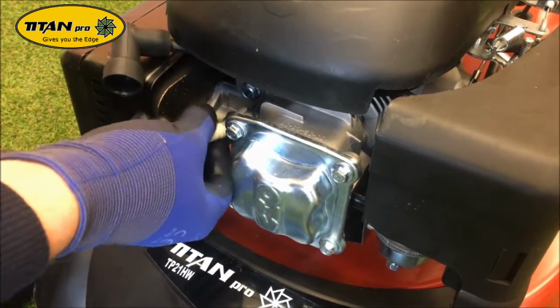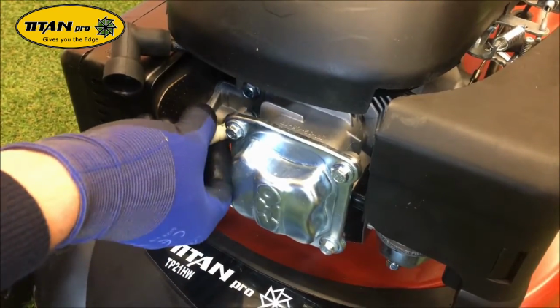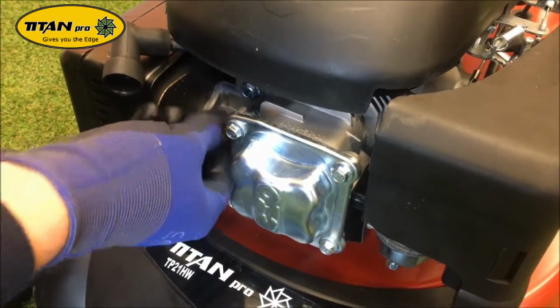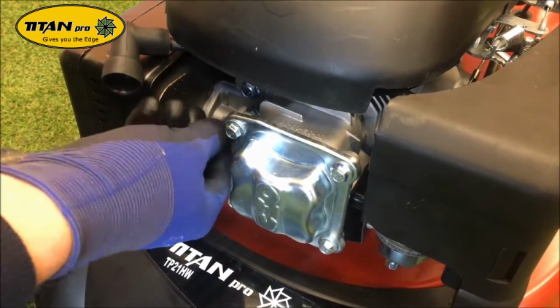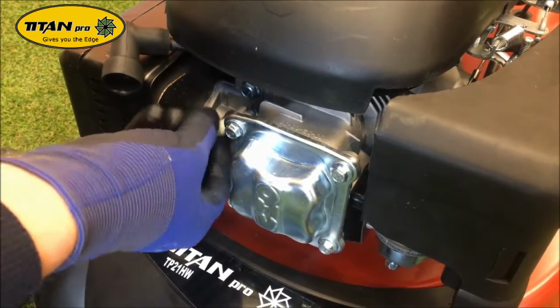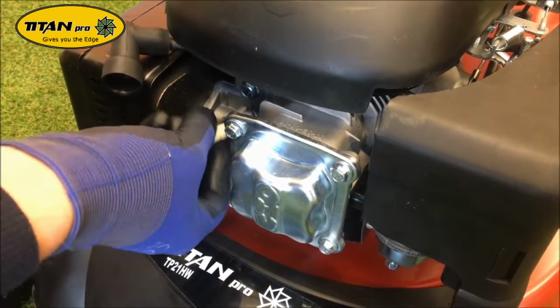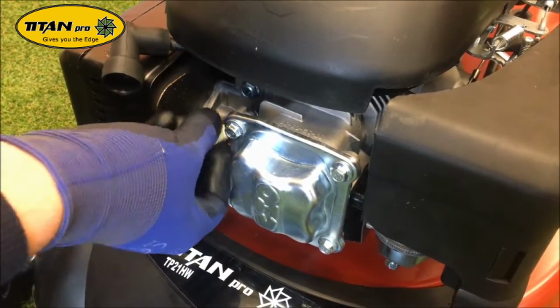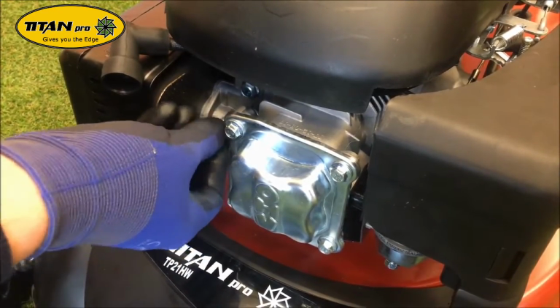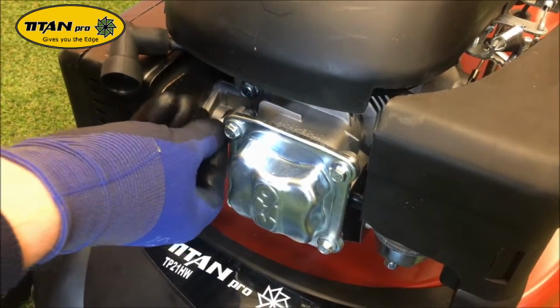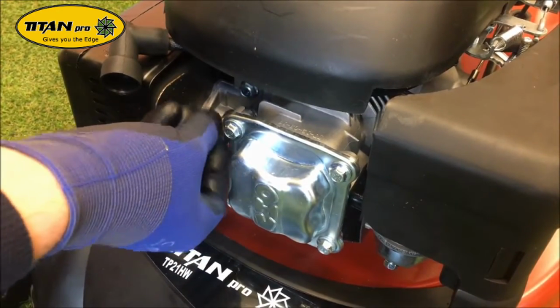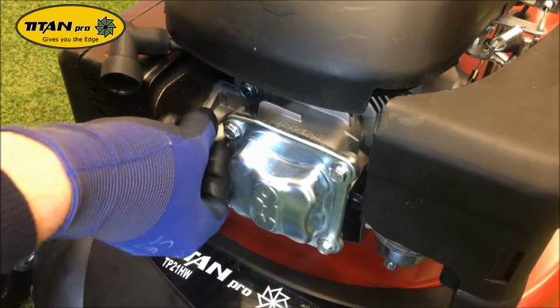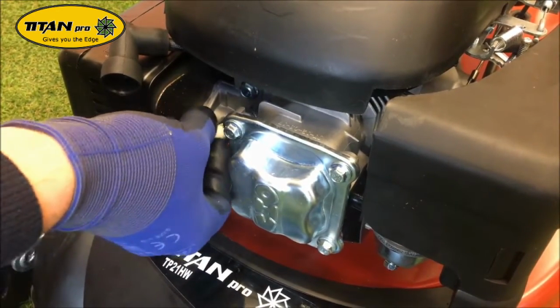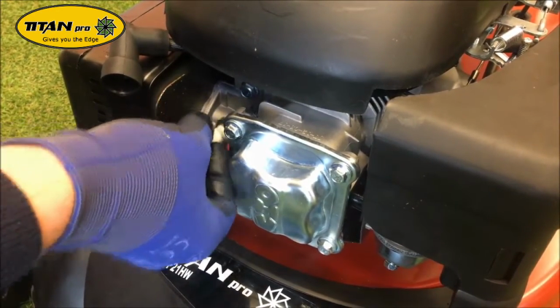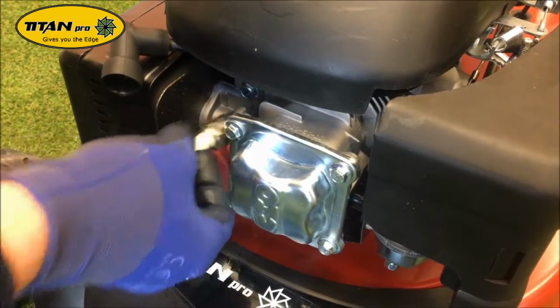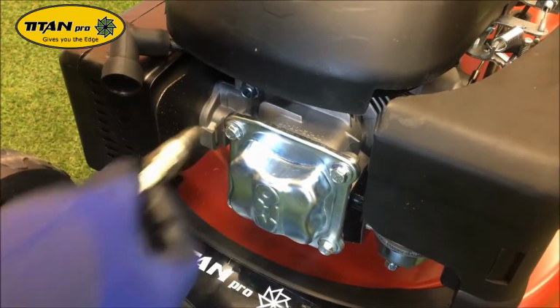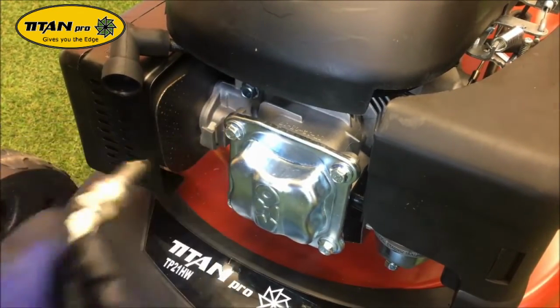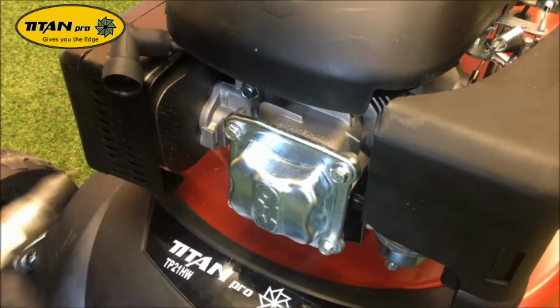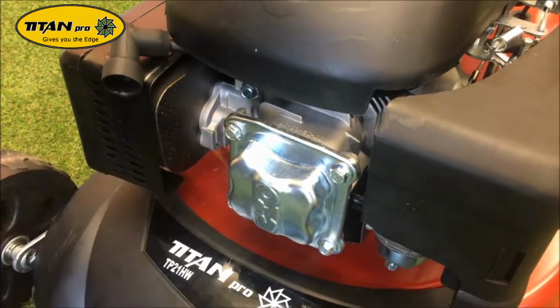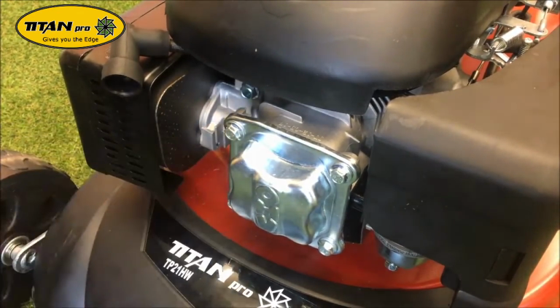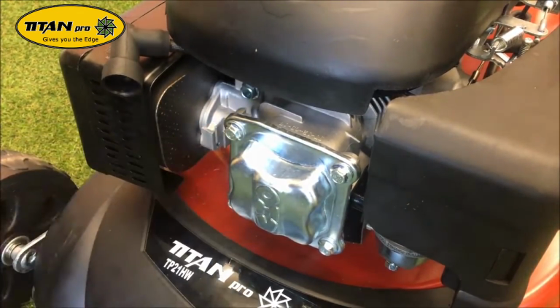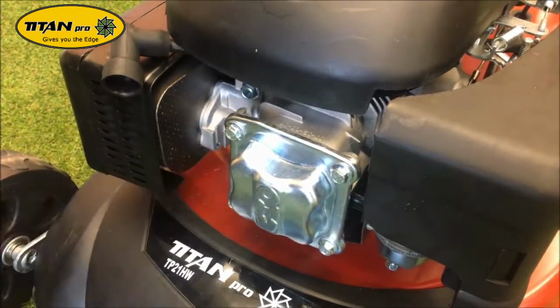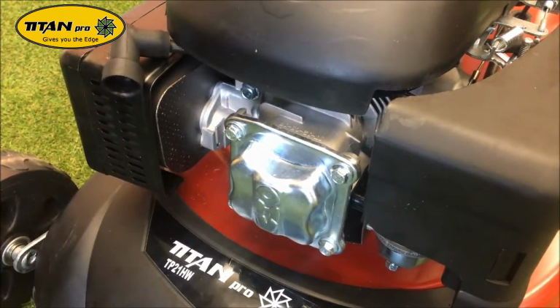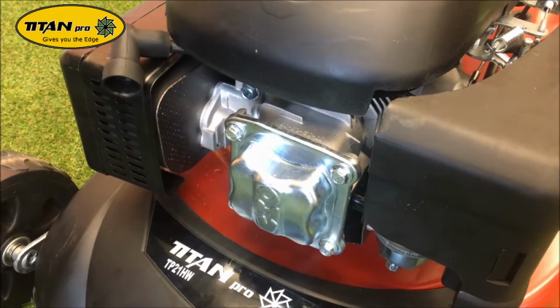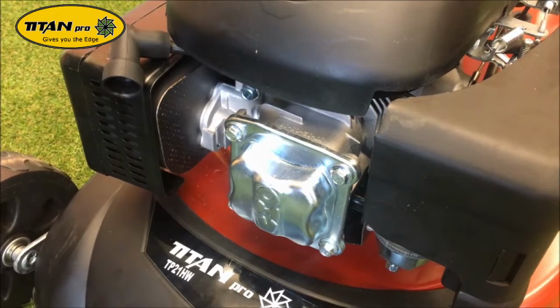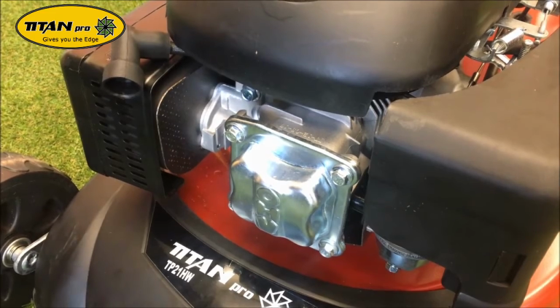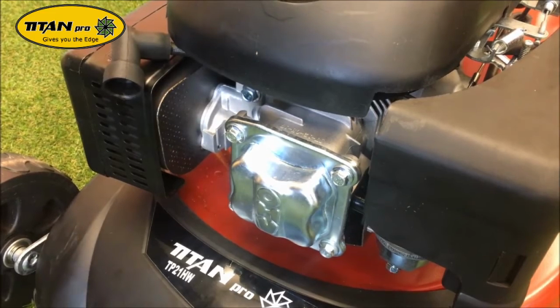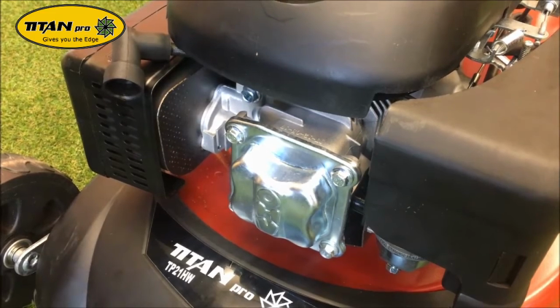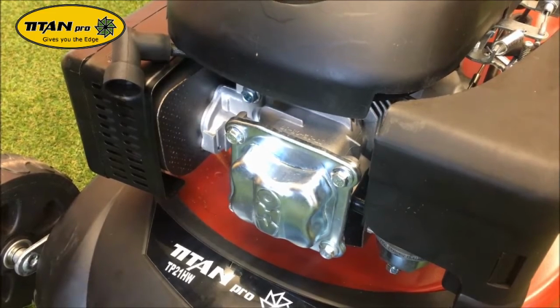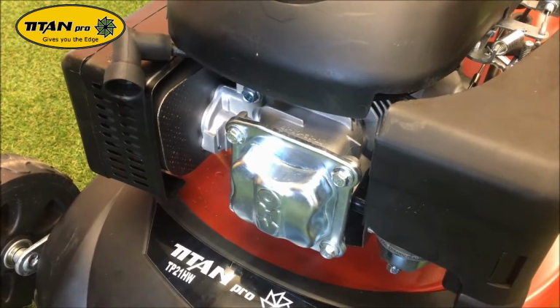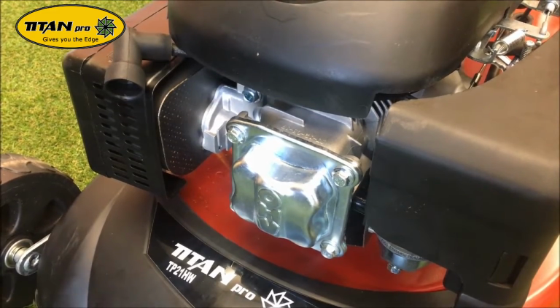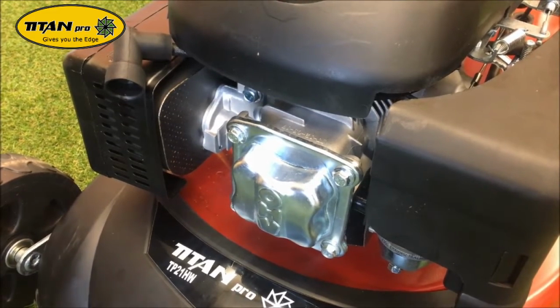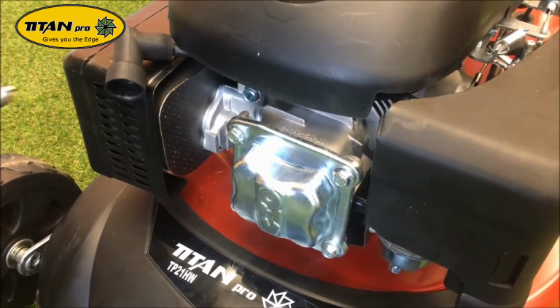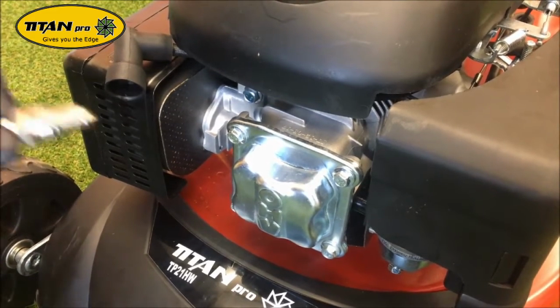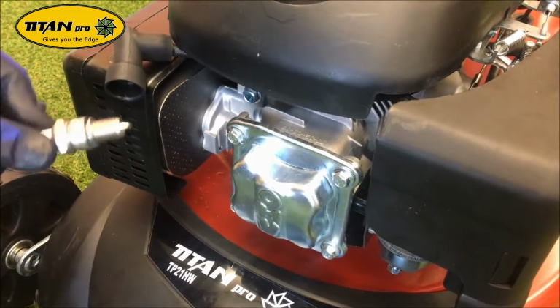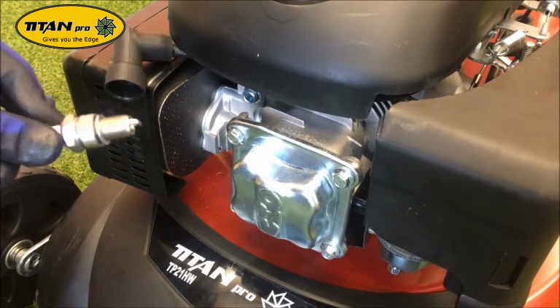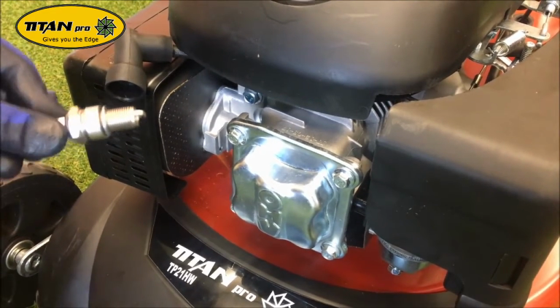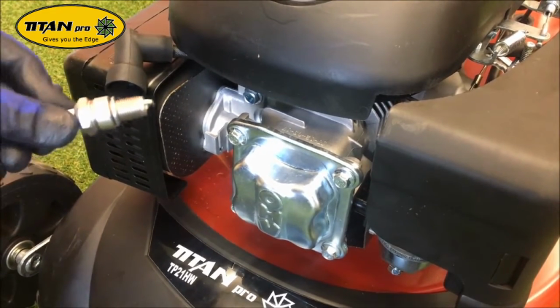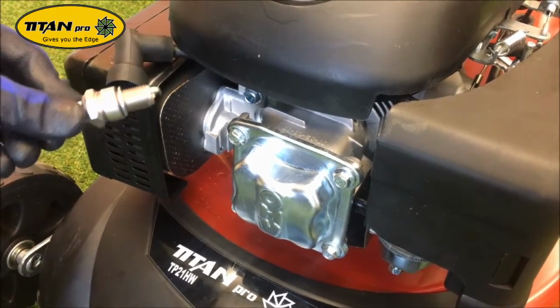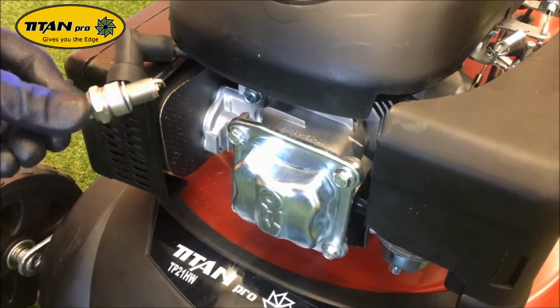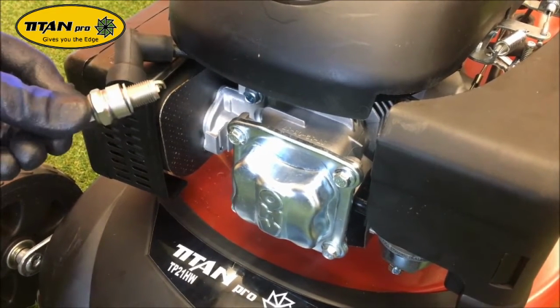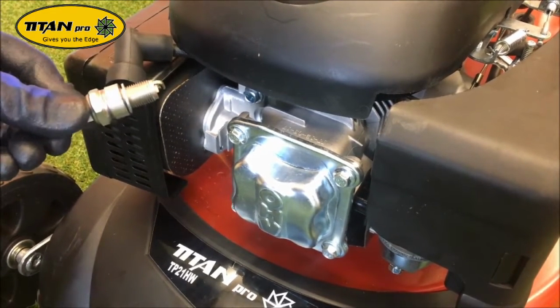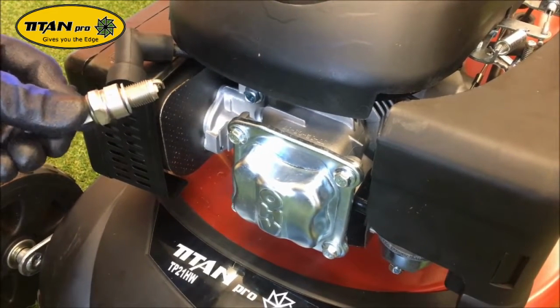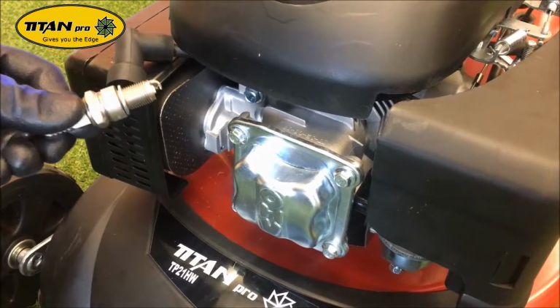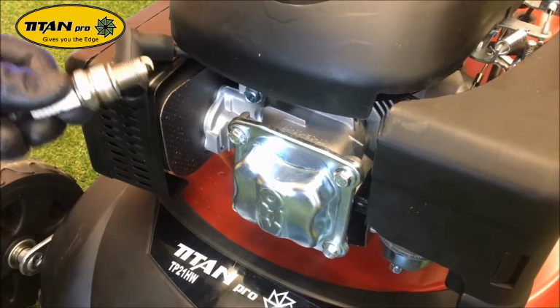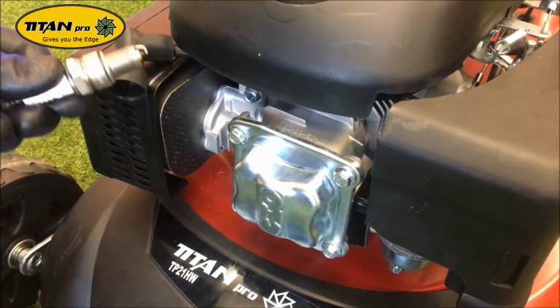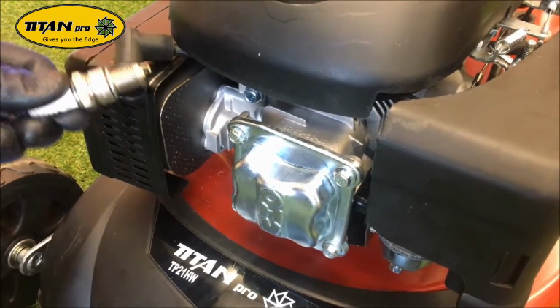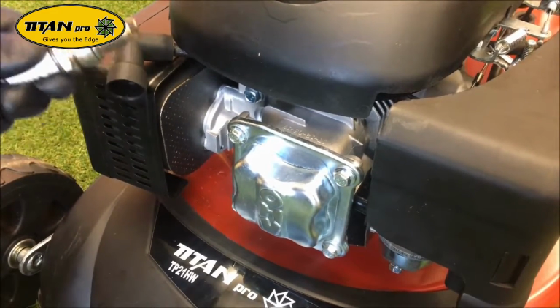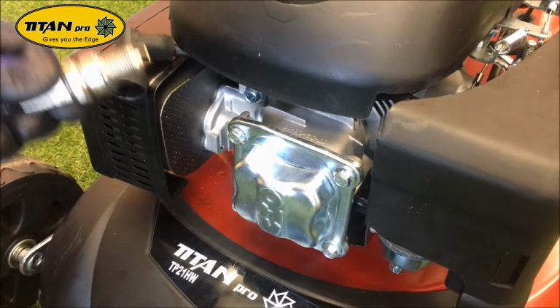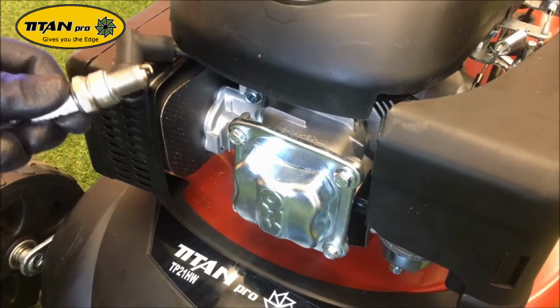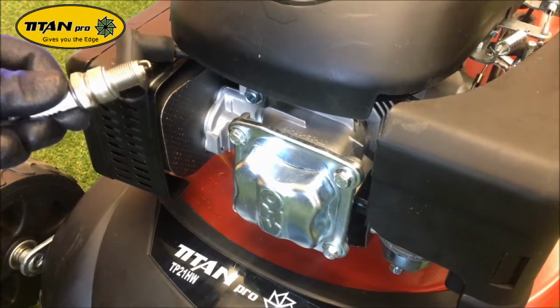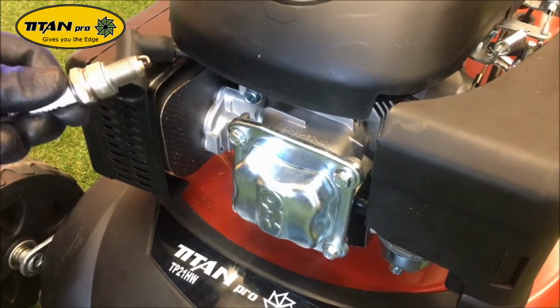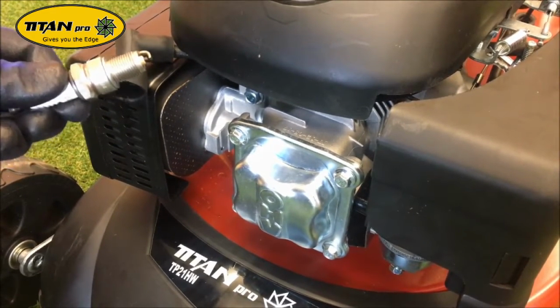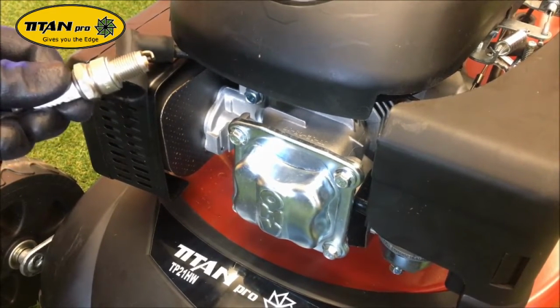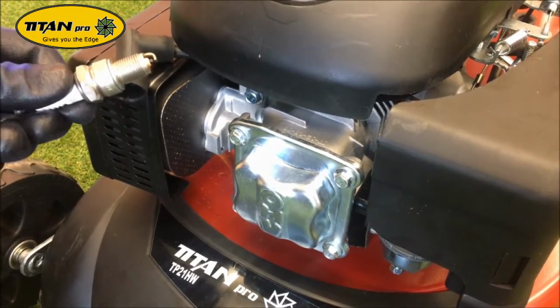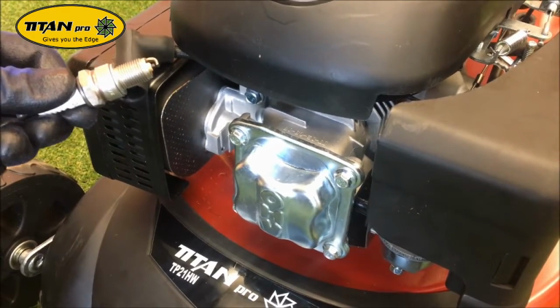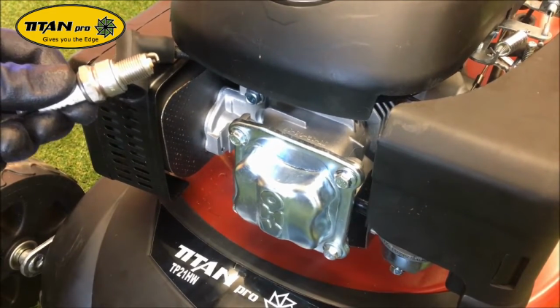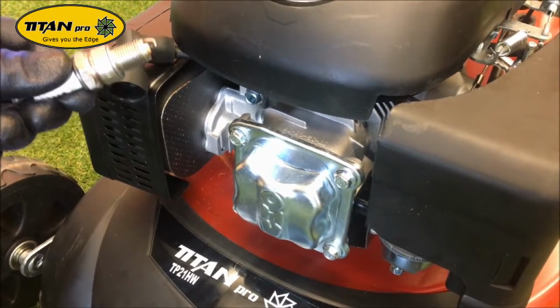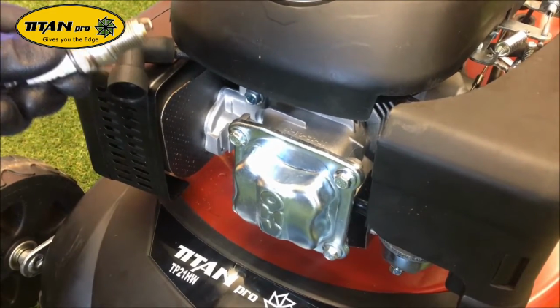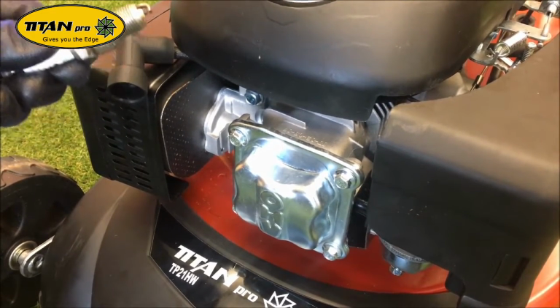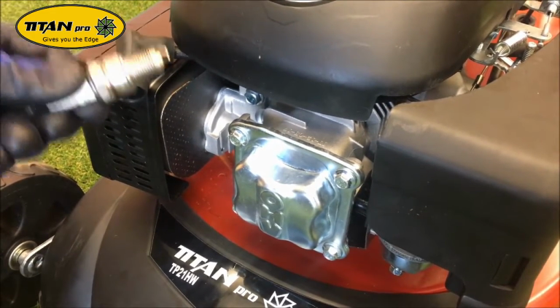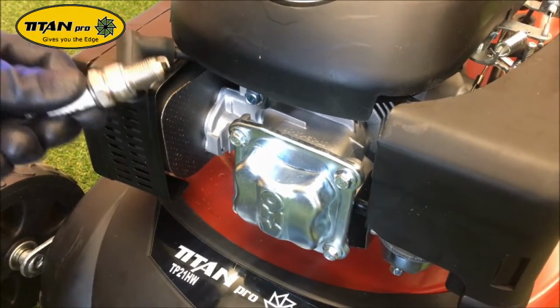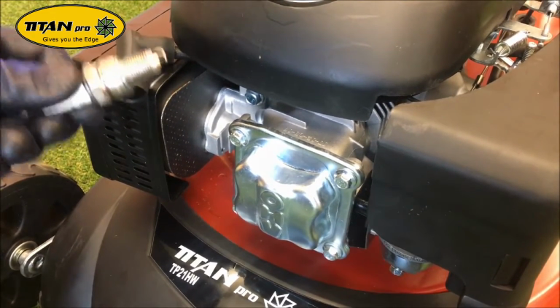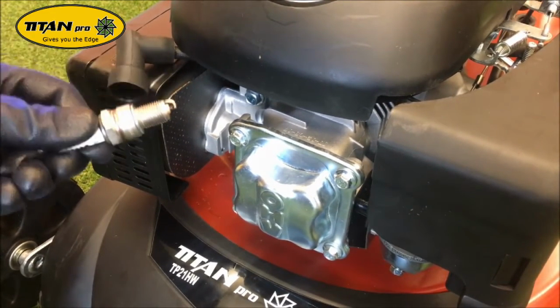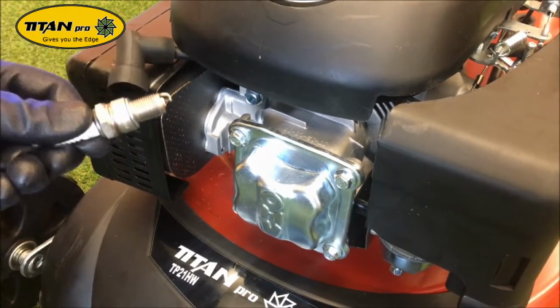With the old one removed, discard that and get a new one. But before we fit it, we're going to check the gap.